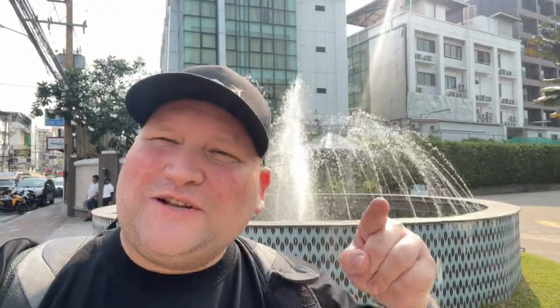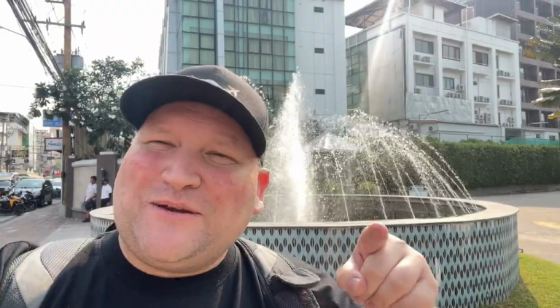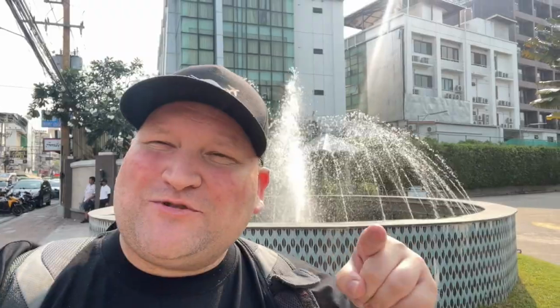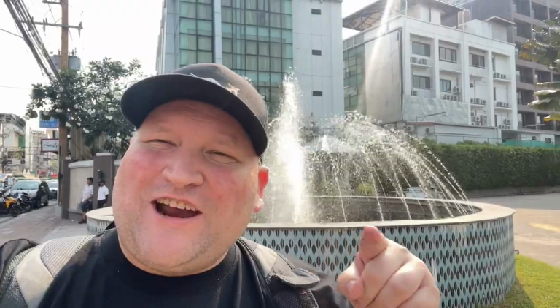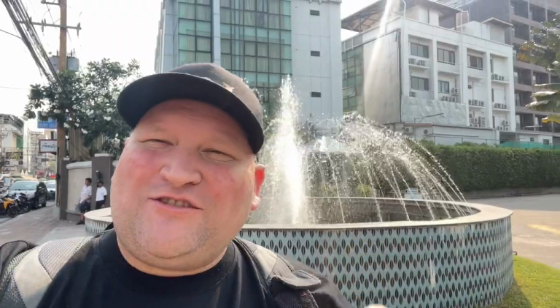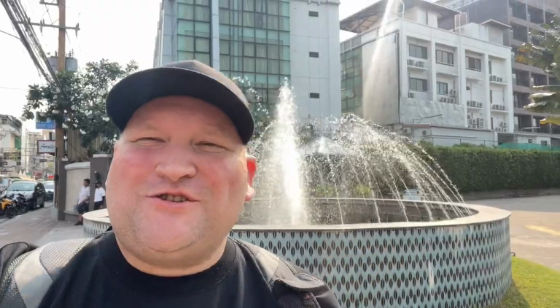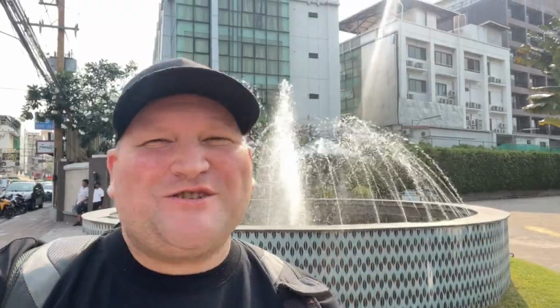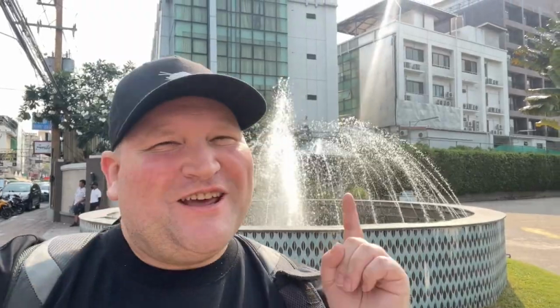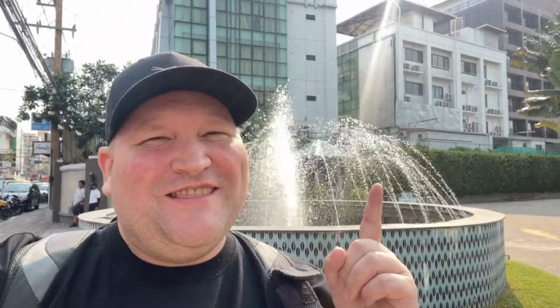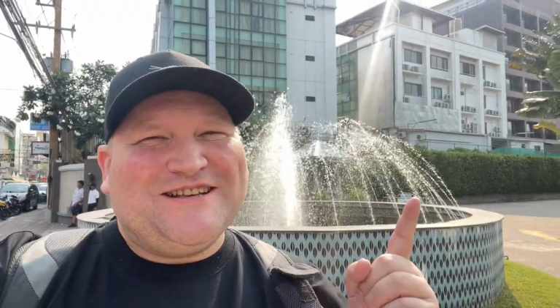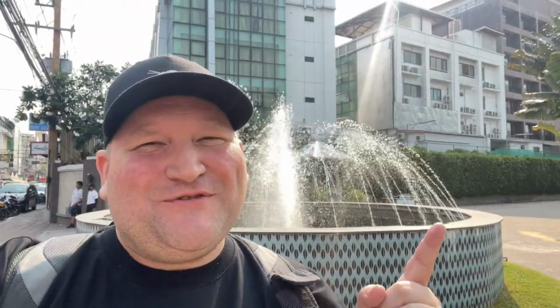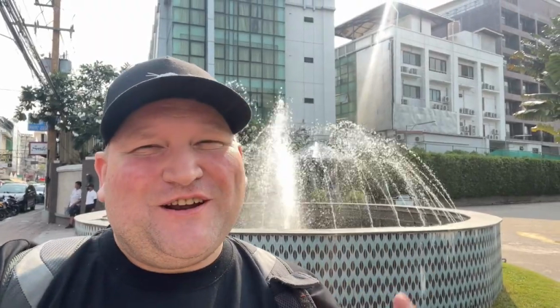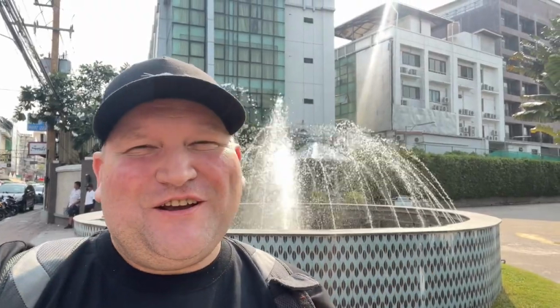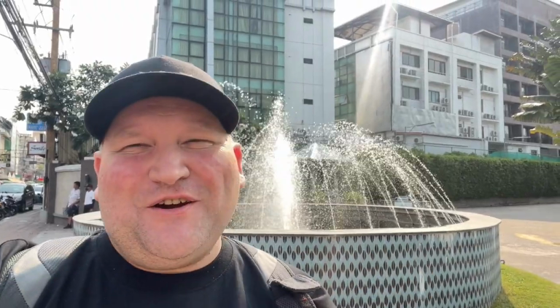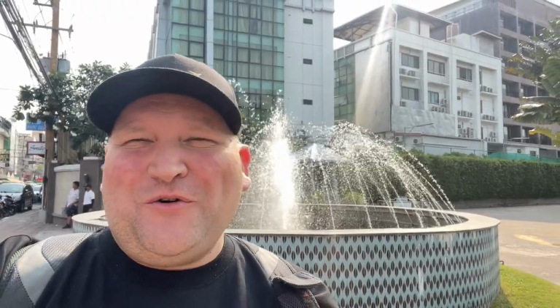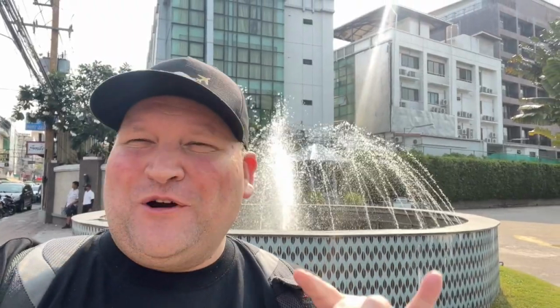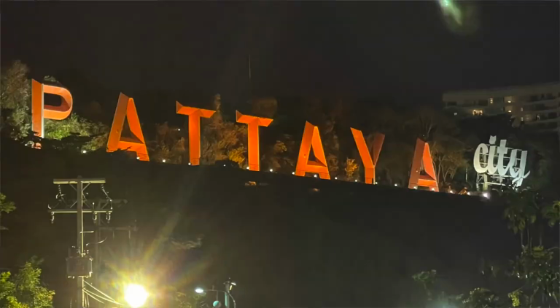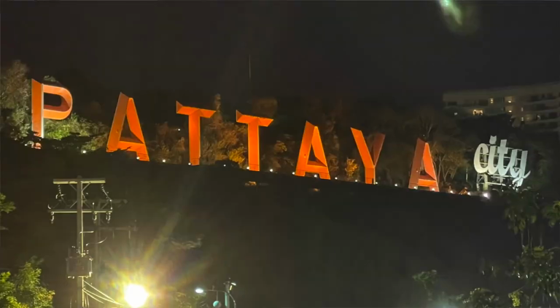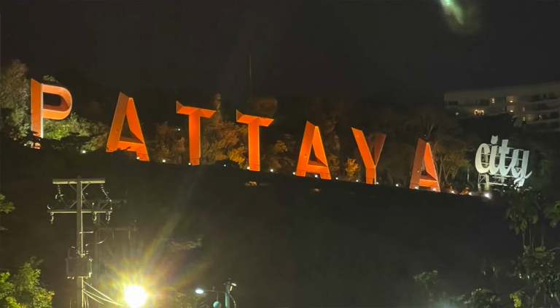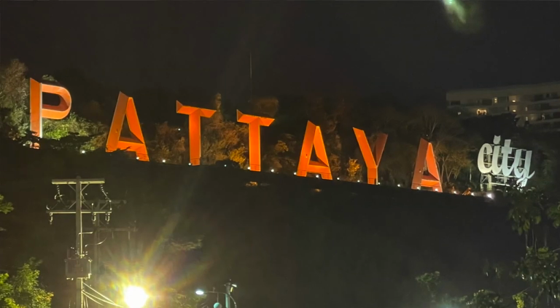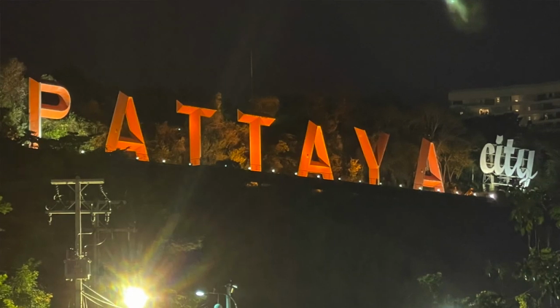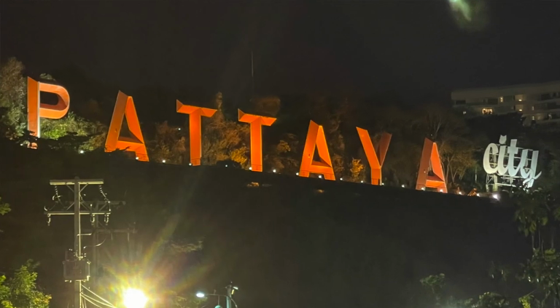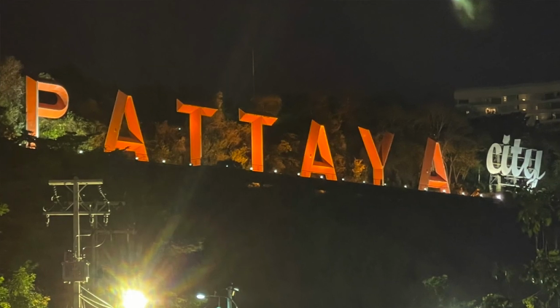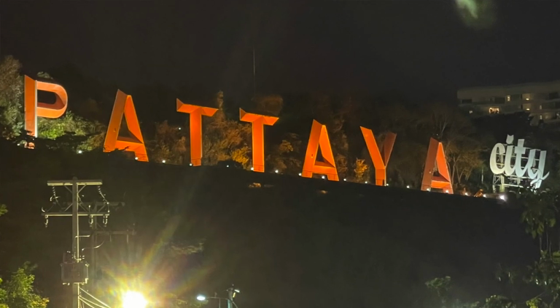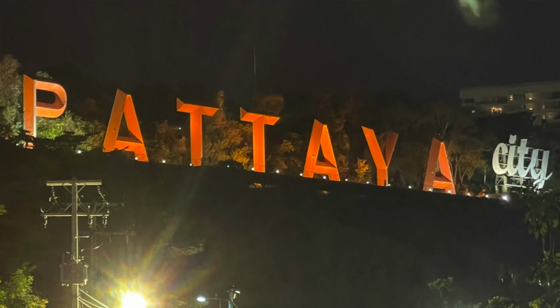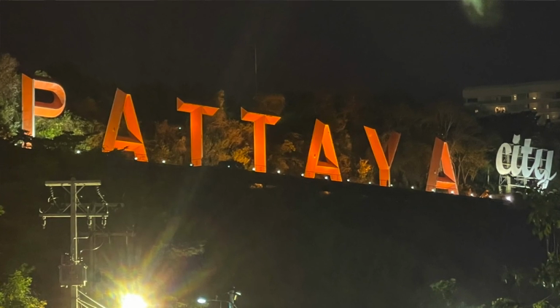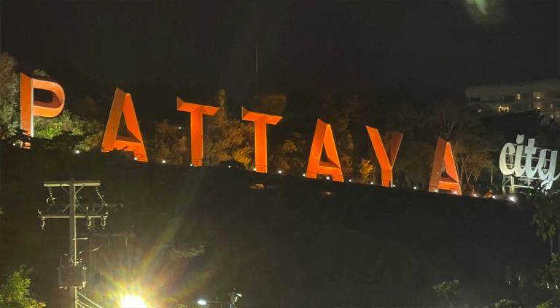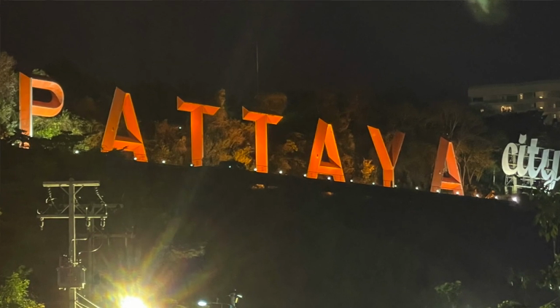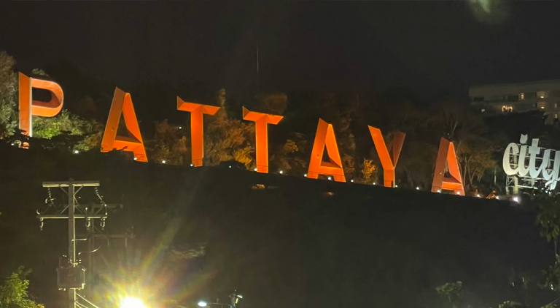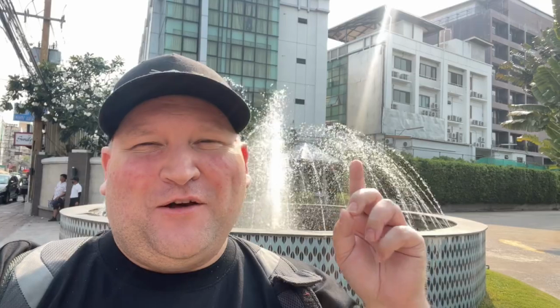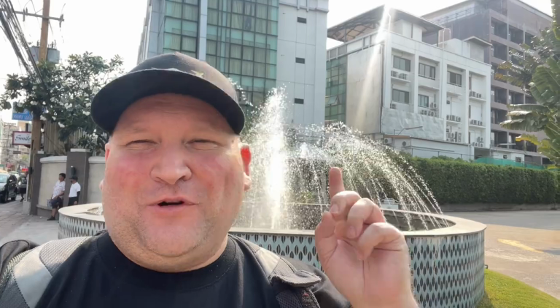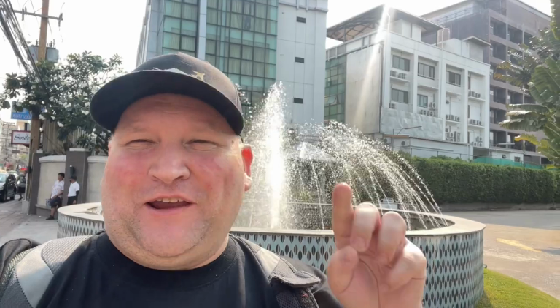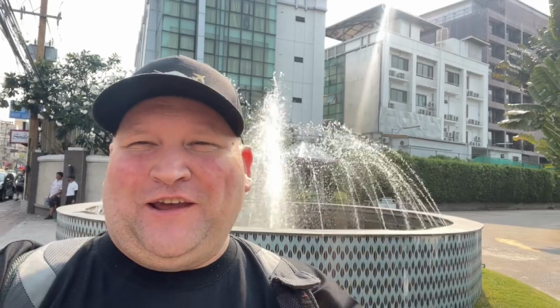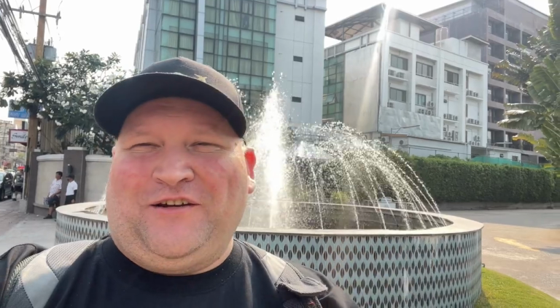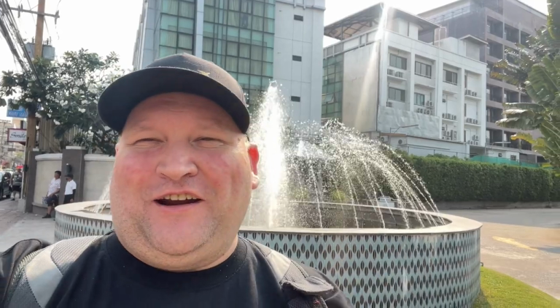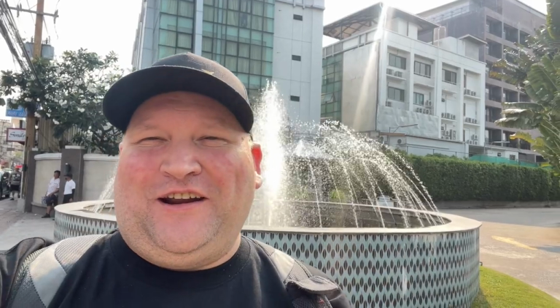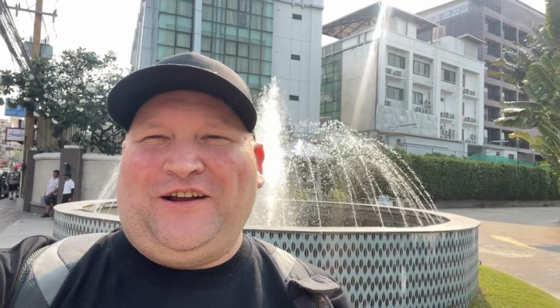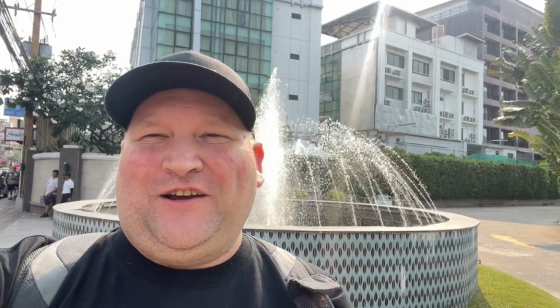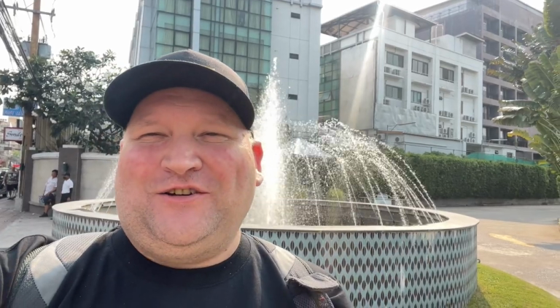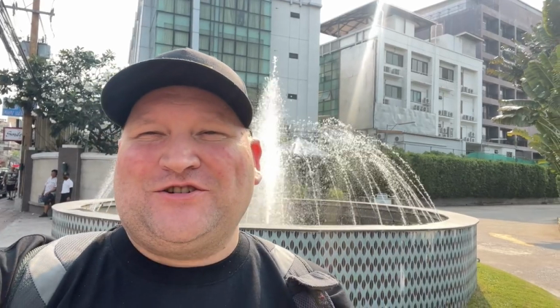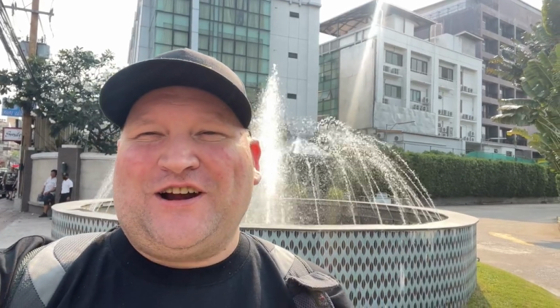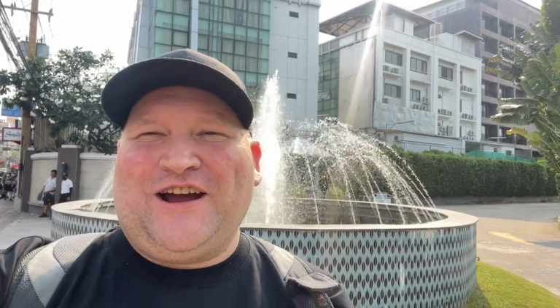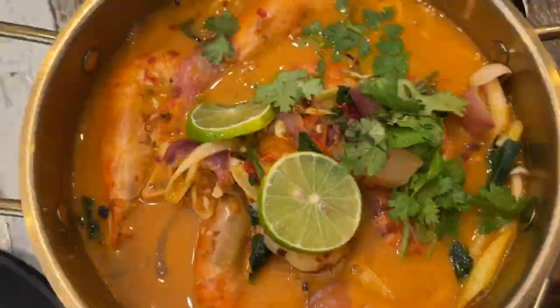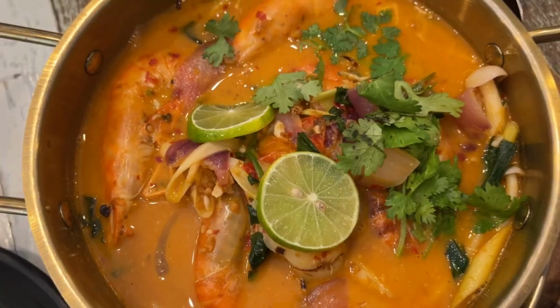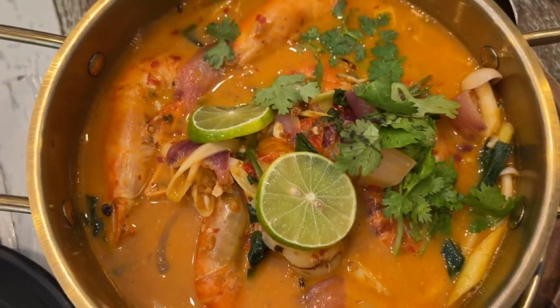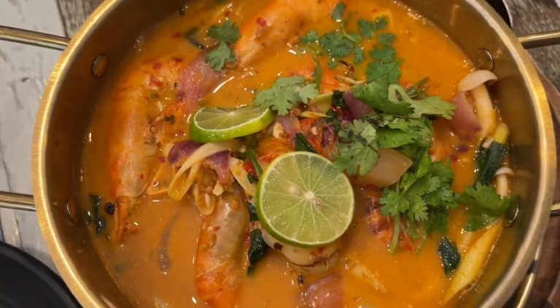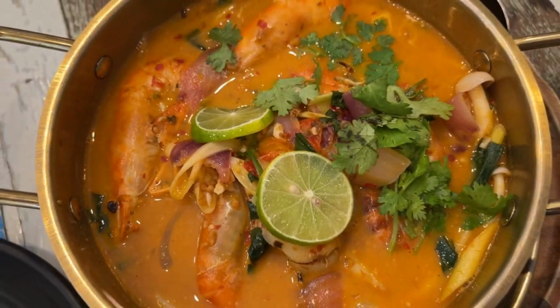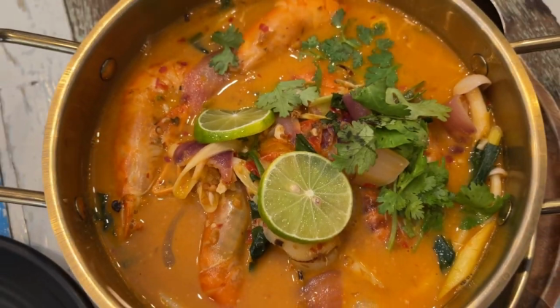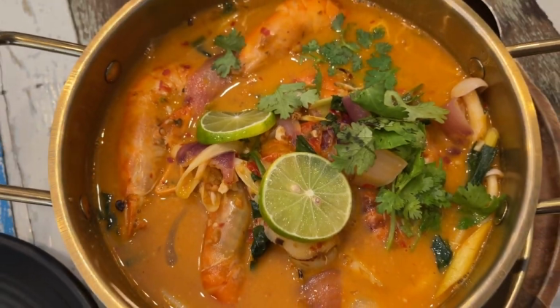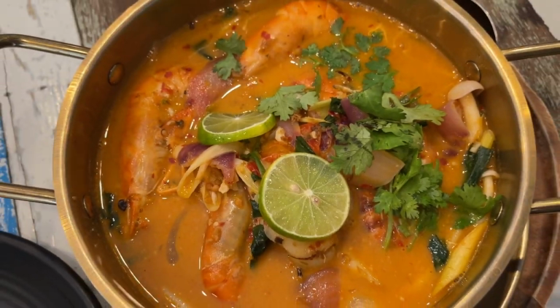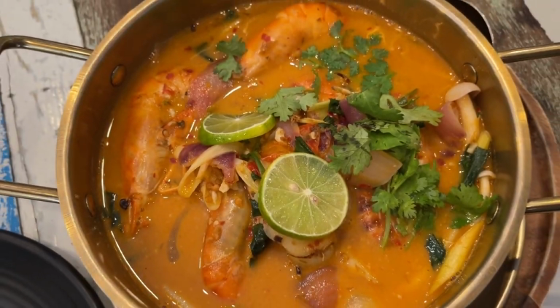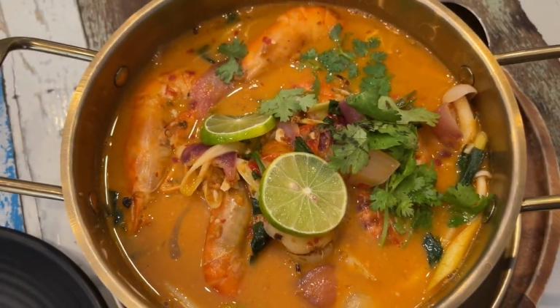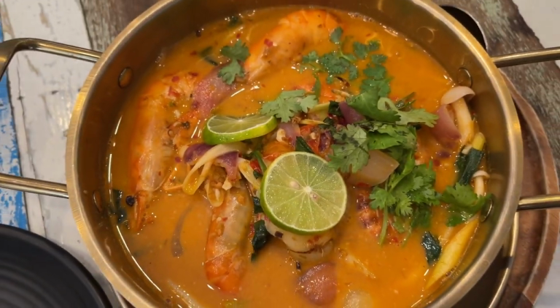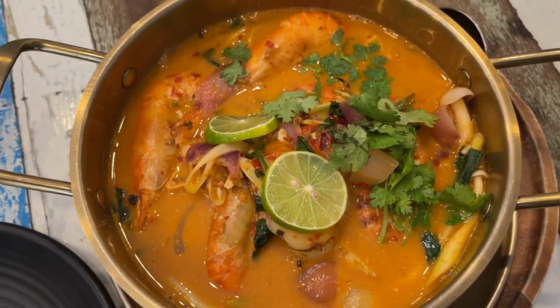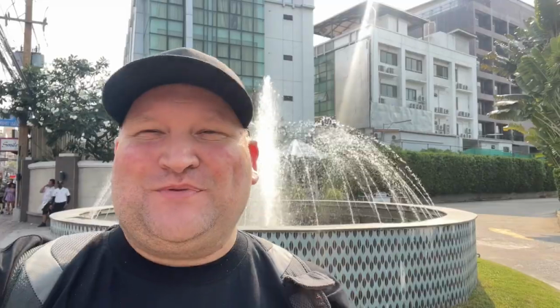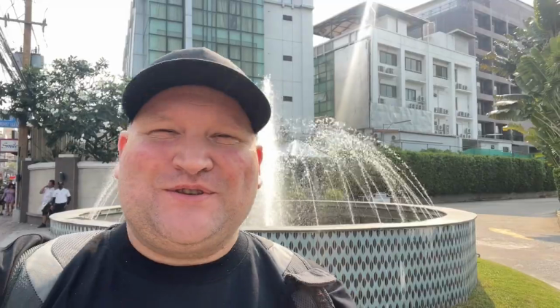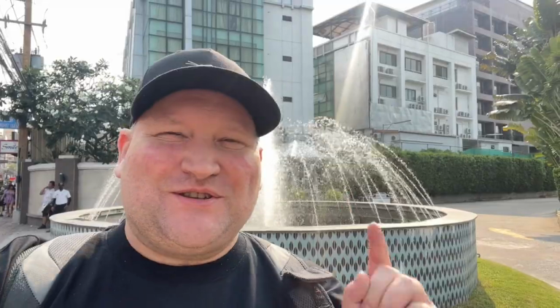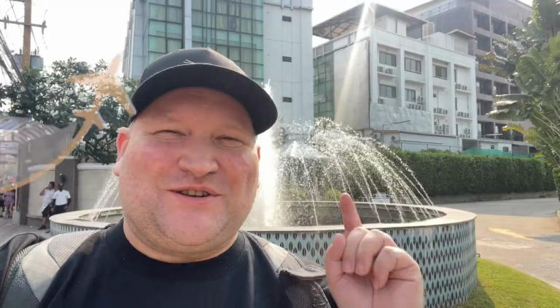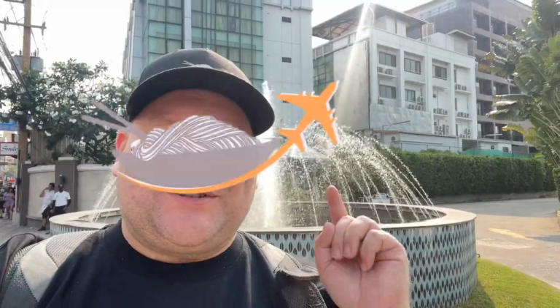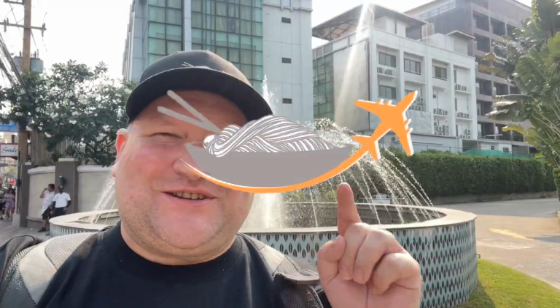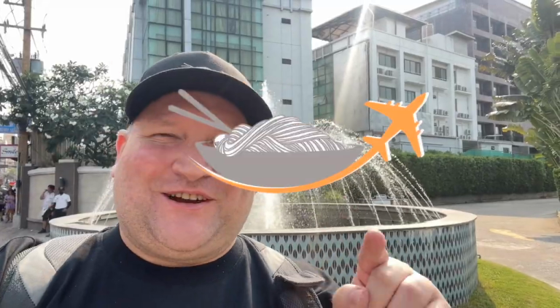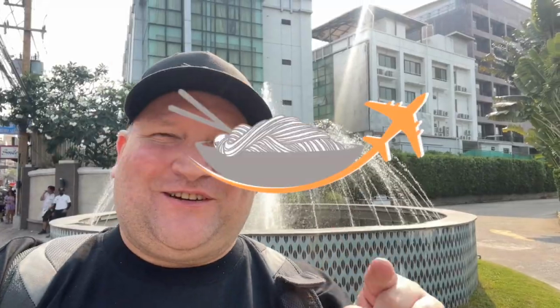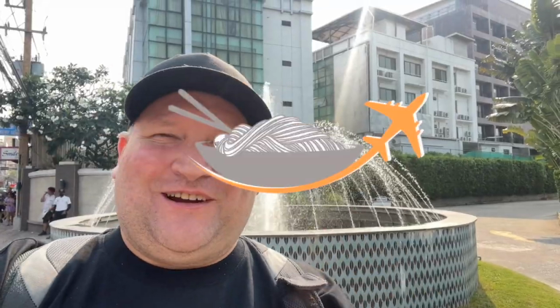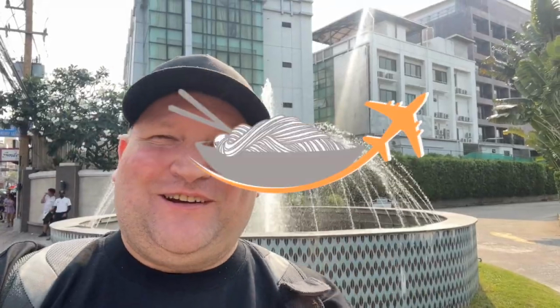What's up travelers? In this video we're in Pattaya, Thailand and we're getting ready to go try some Tom Yum soup. So stick around.